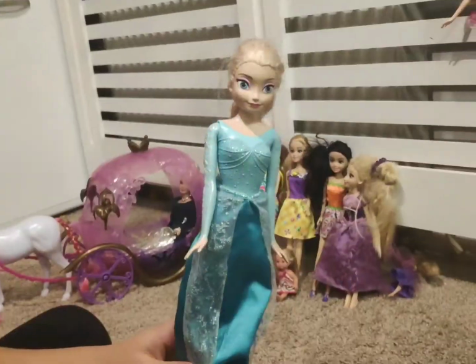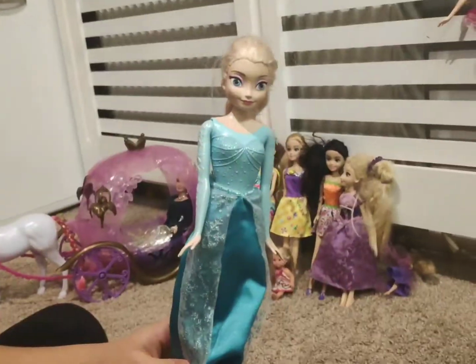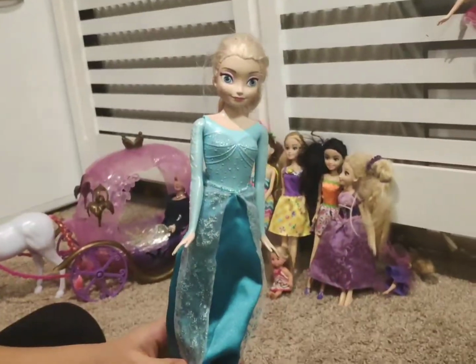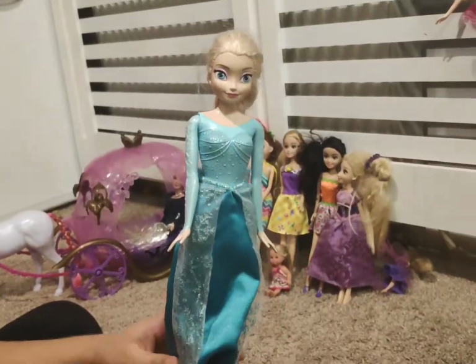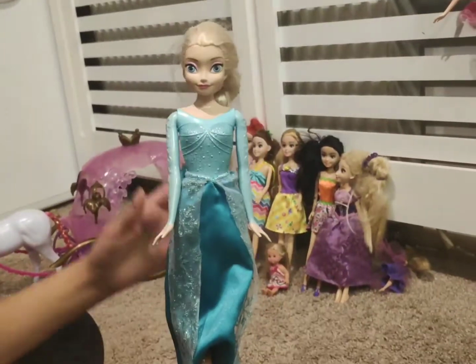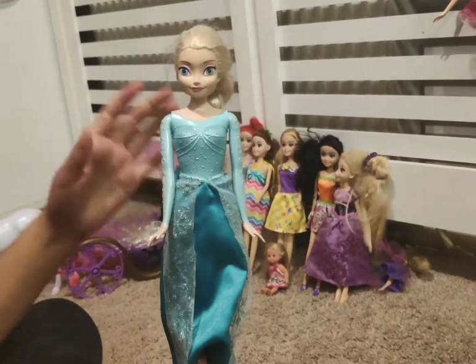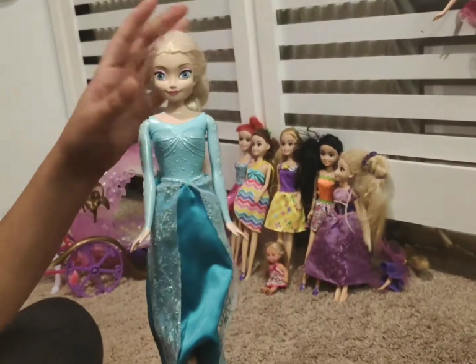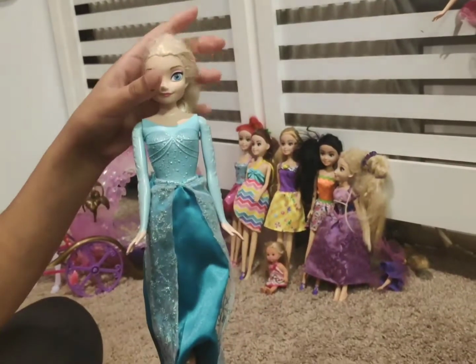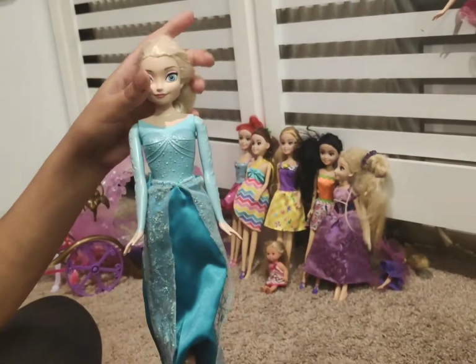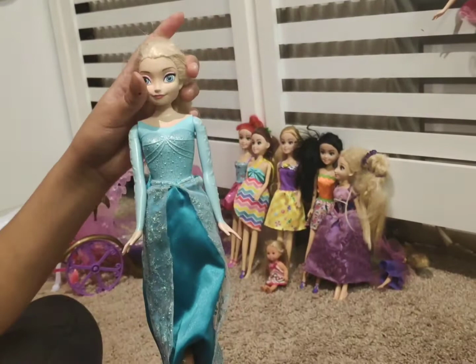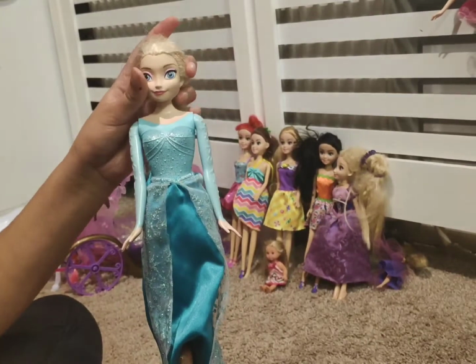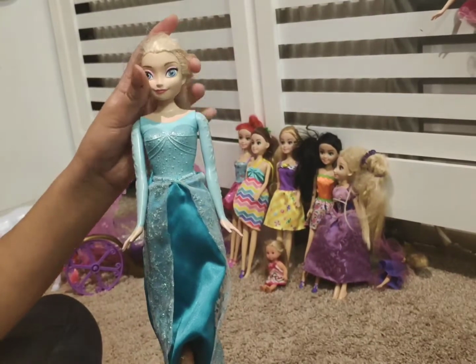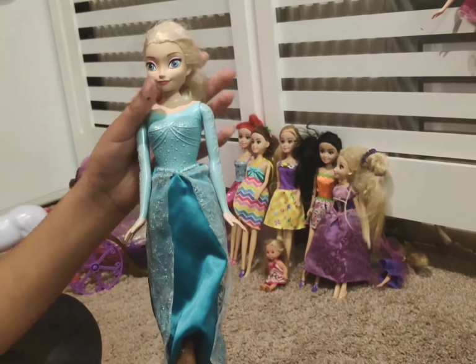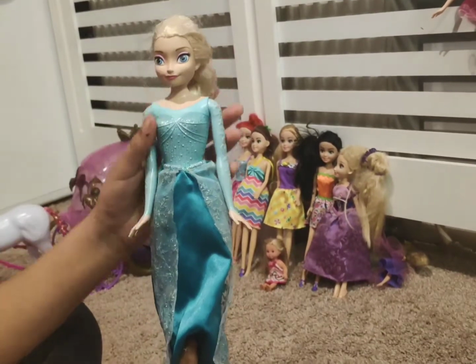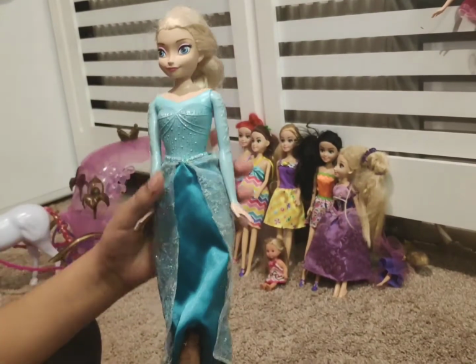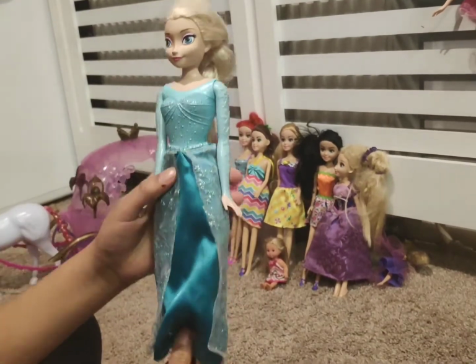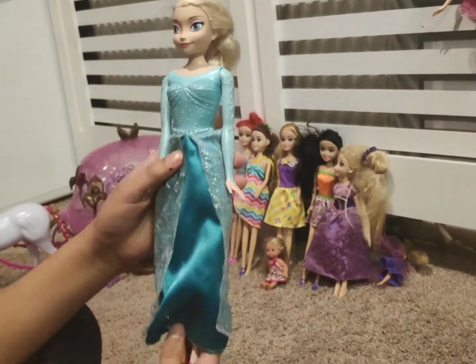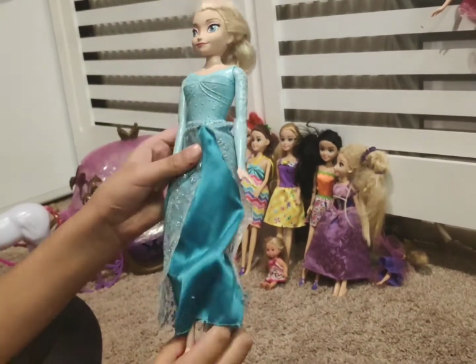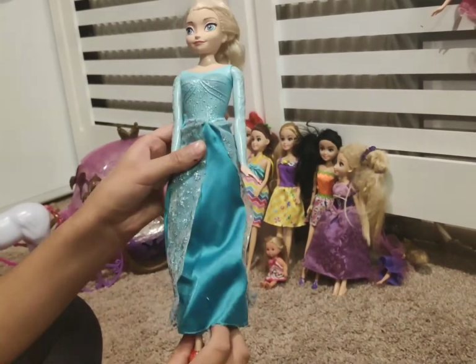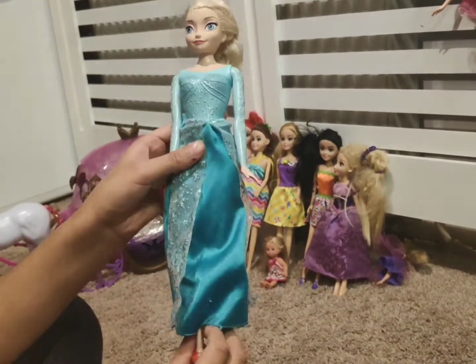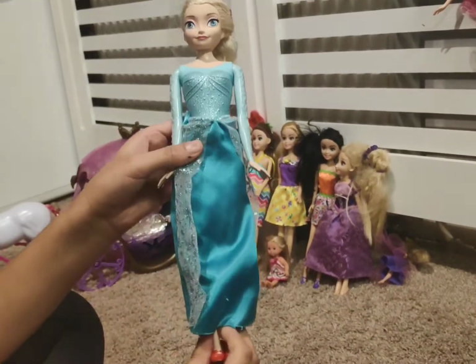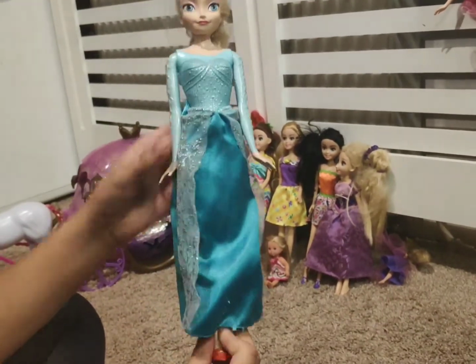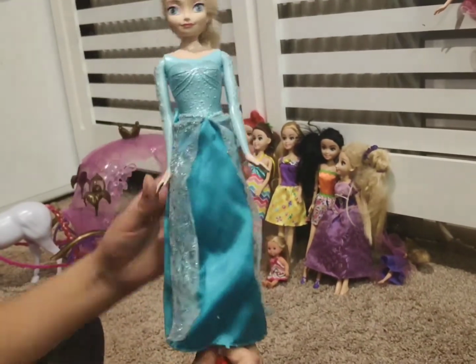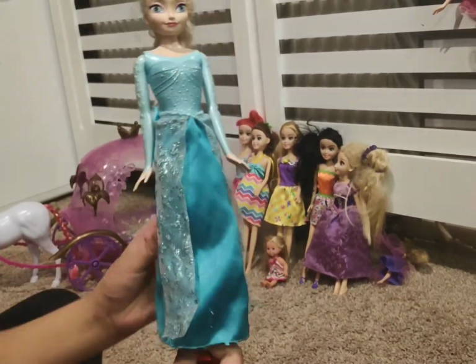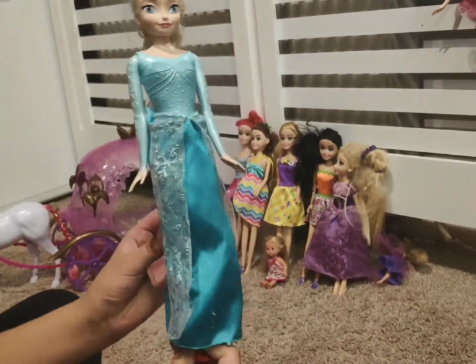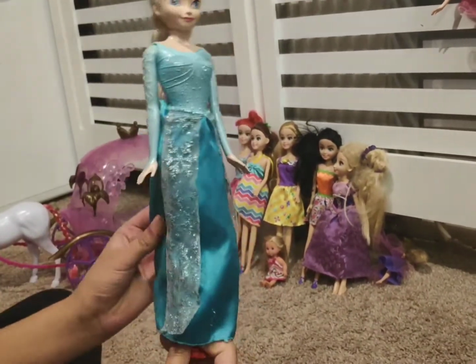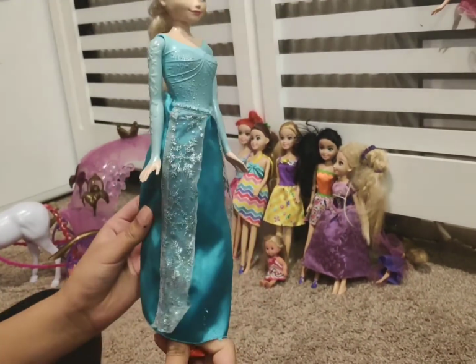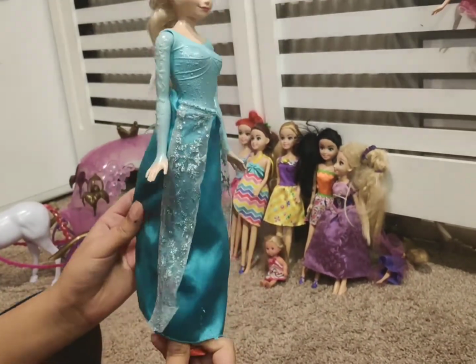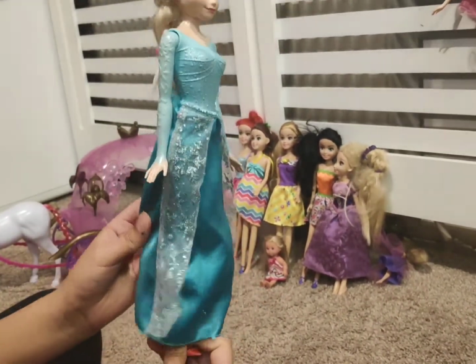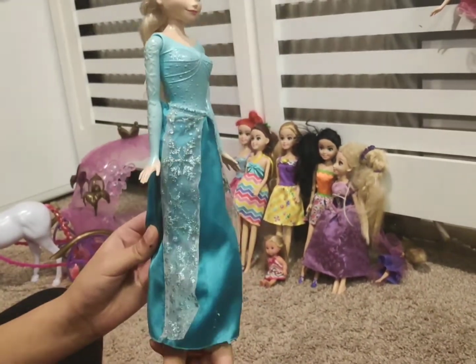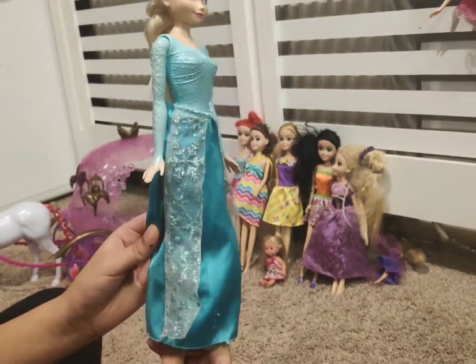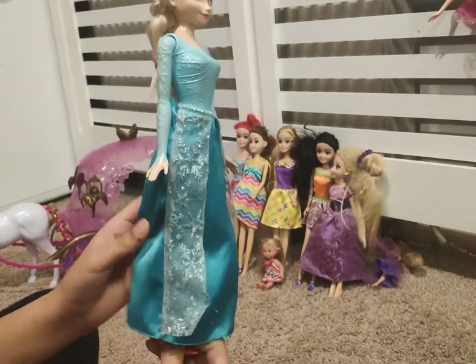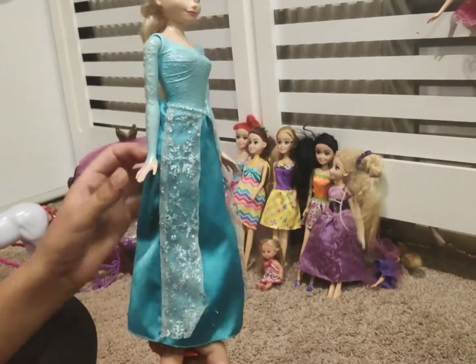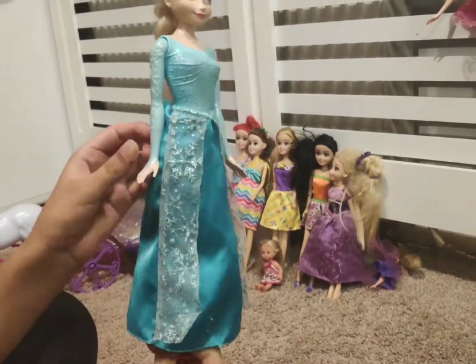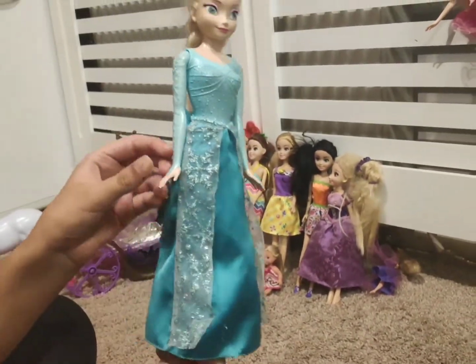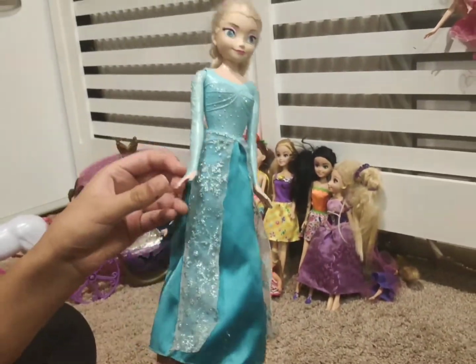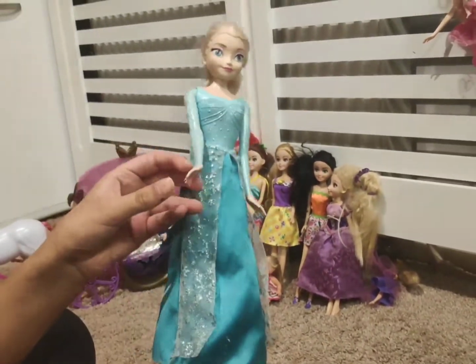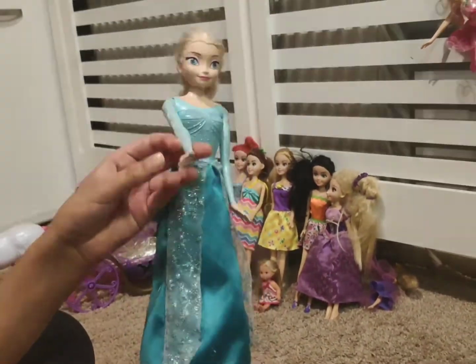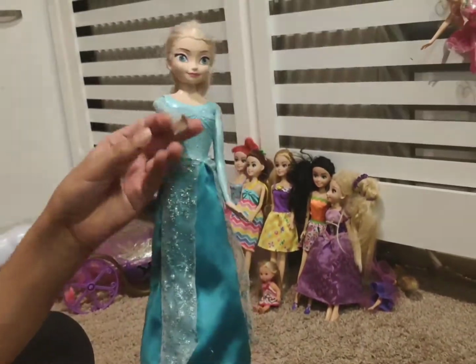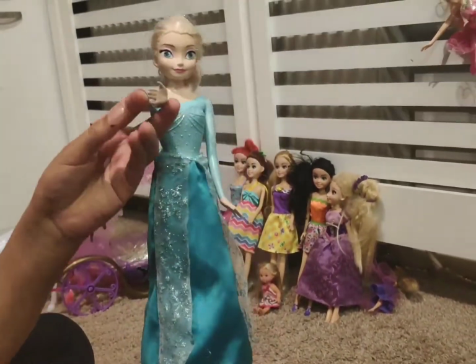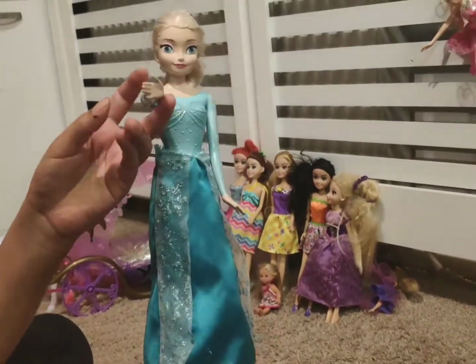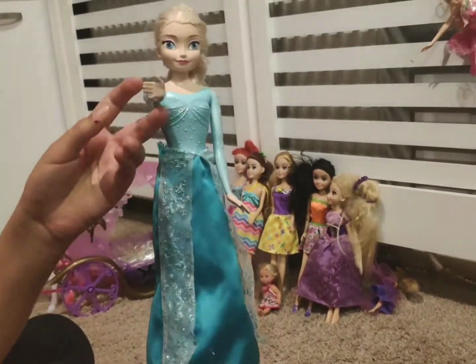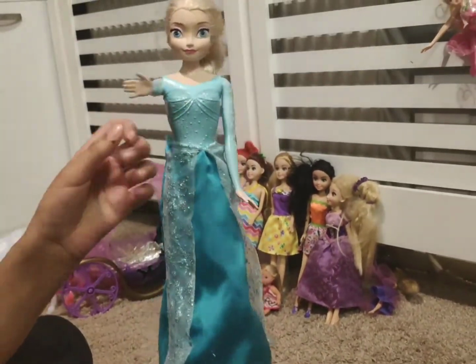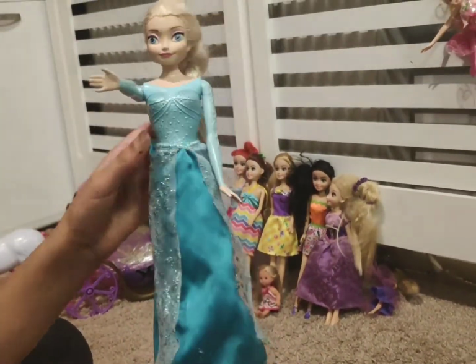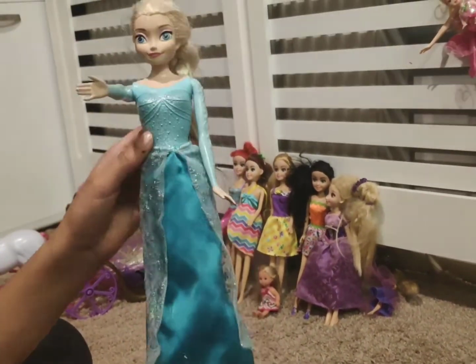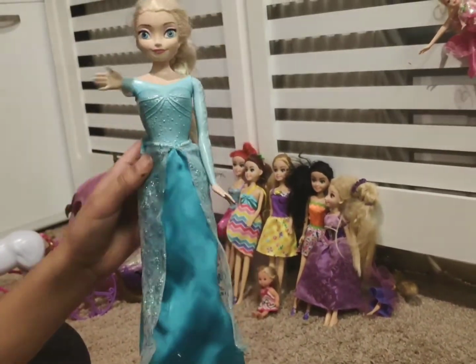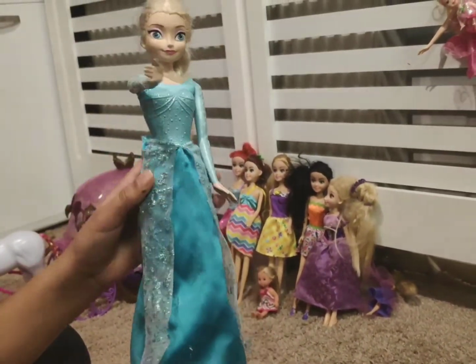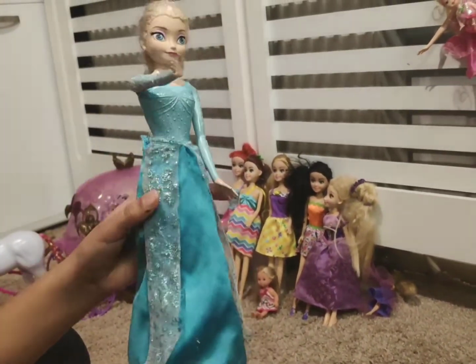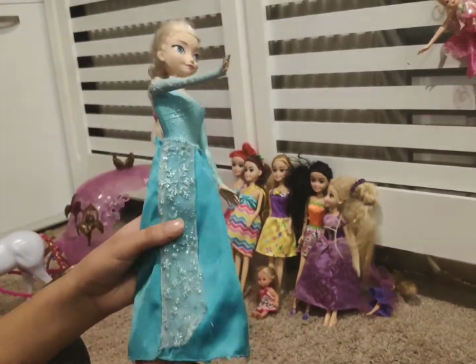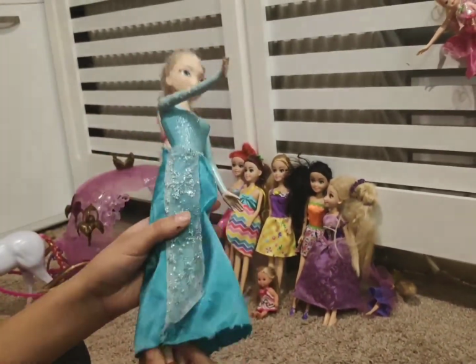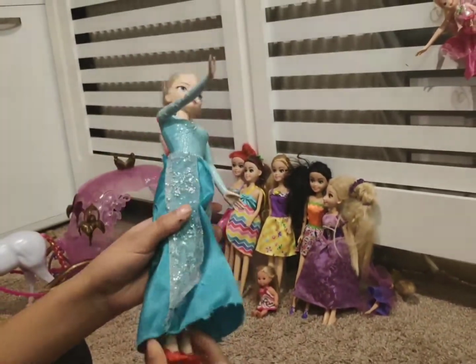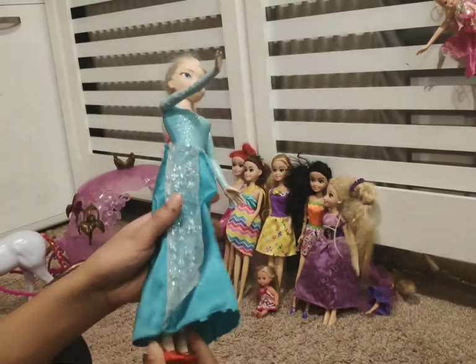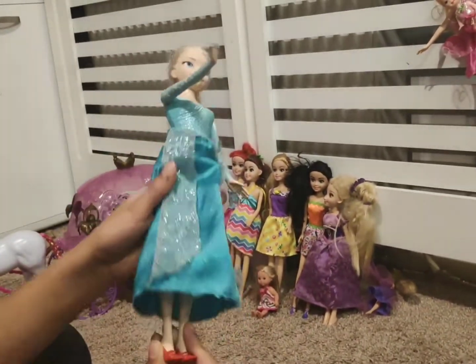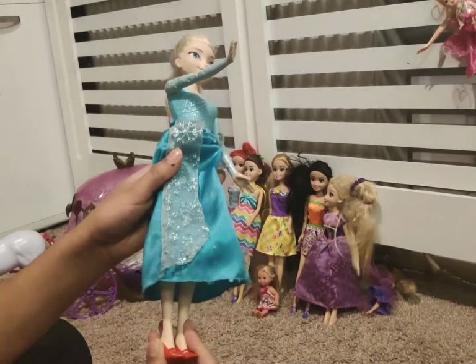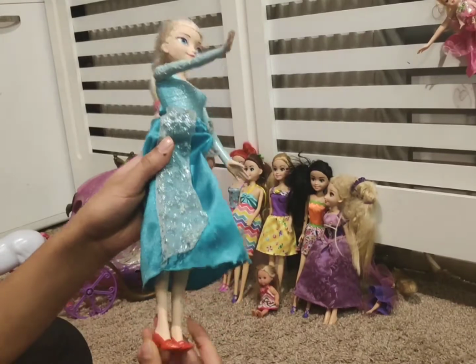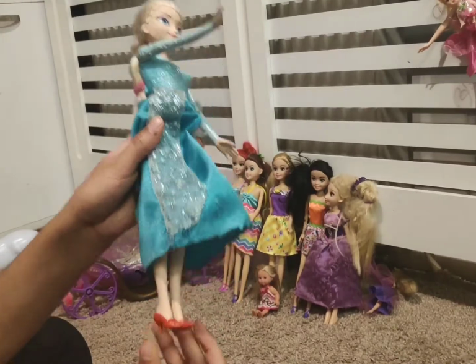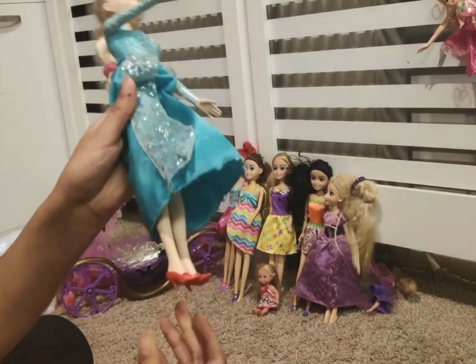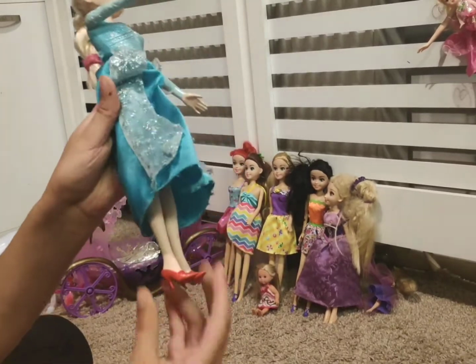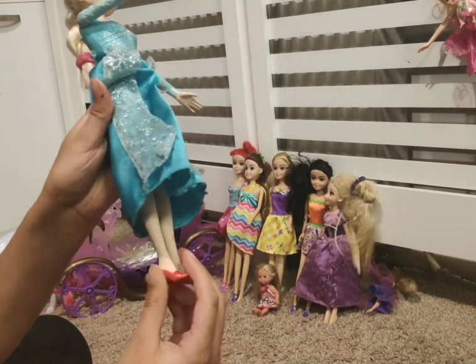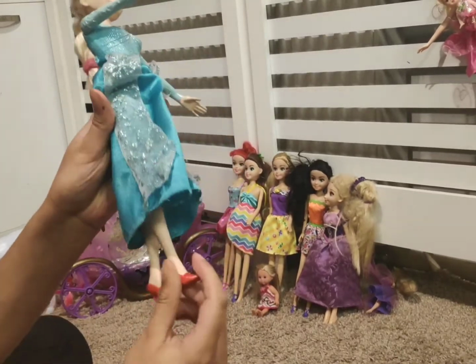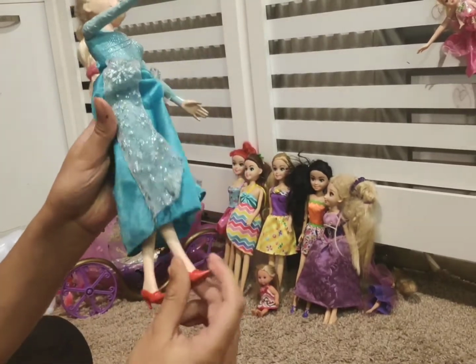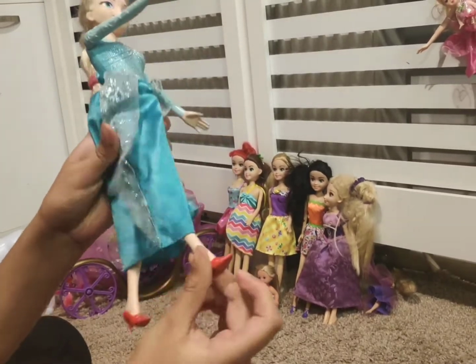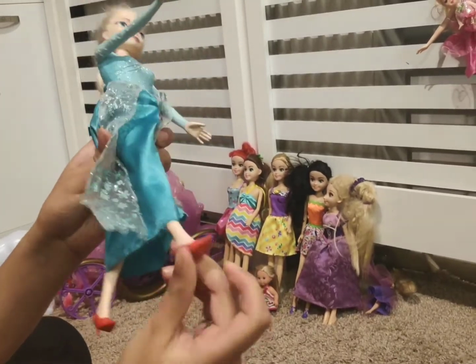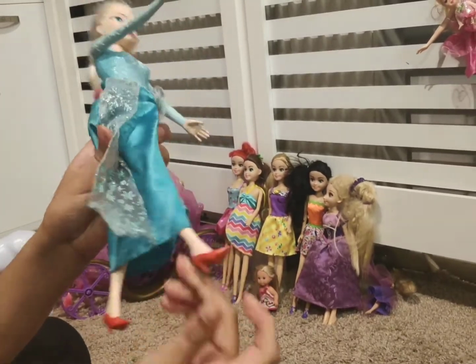This is Elsa. She has a beautiful blue dress and detail all over her clothing, and she also has red heels.